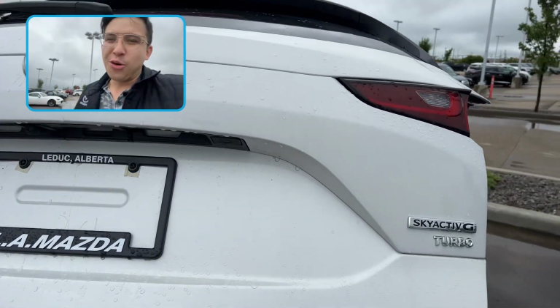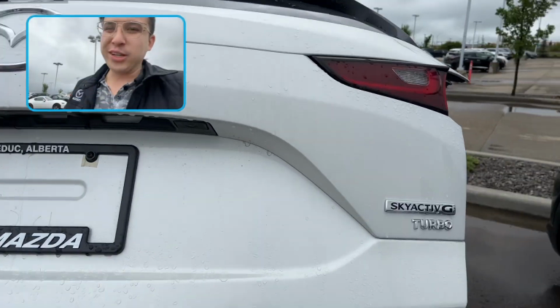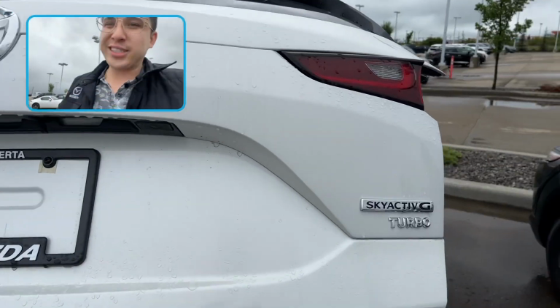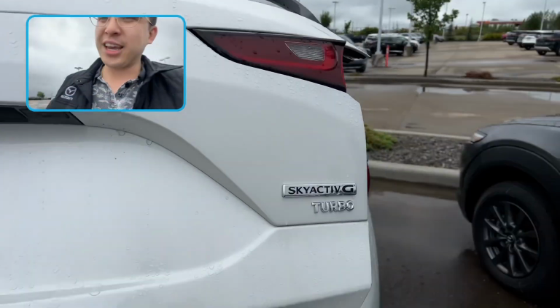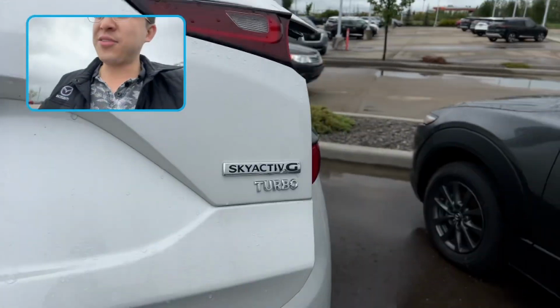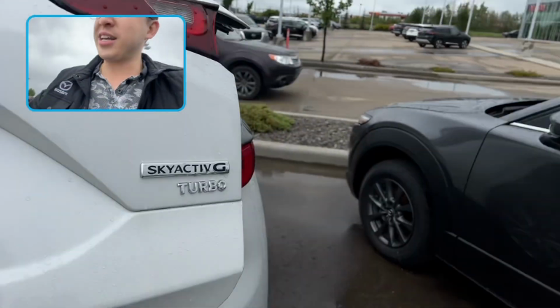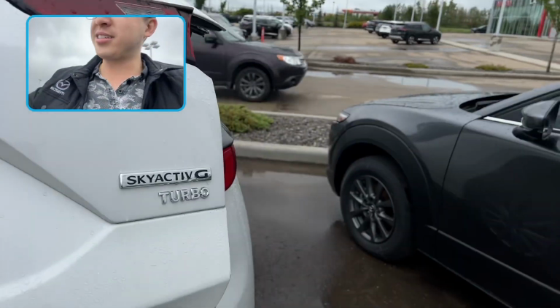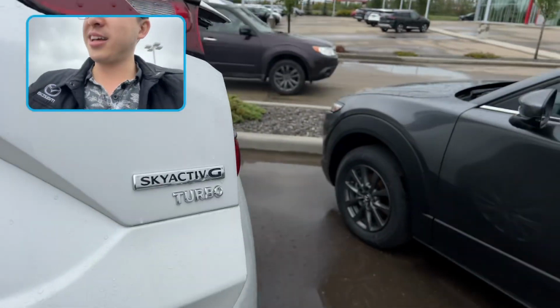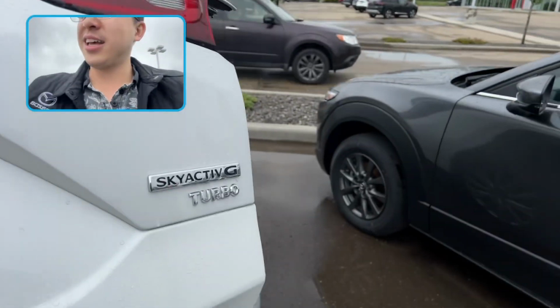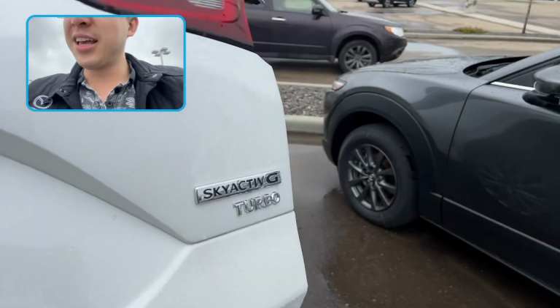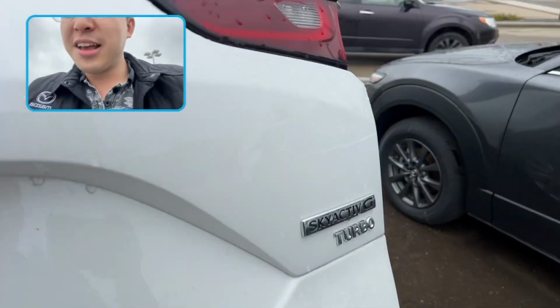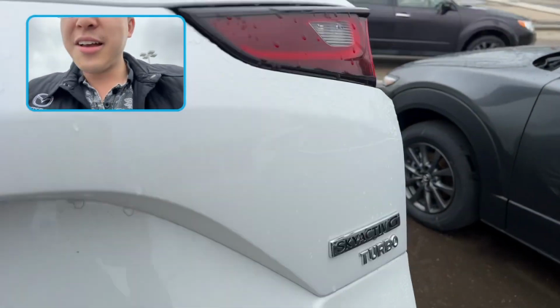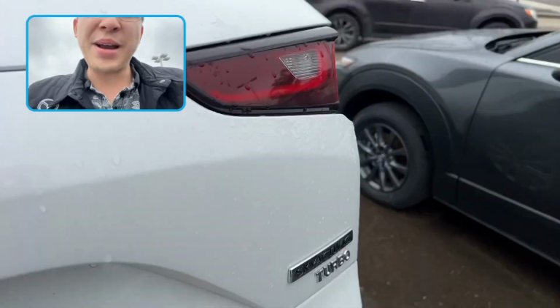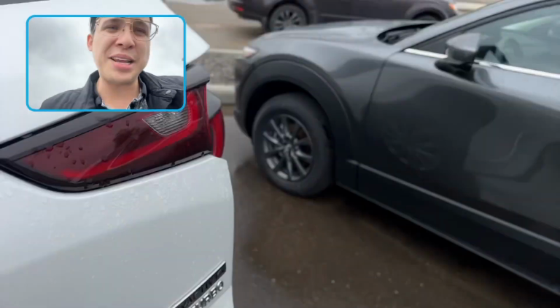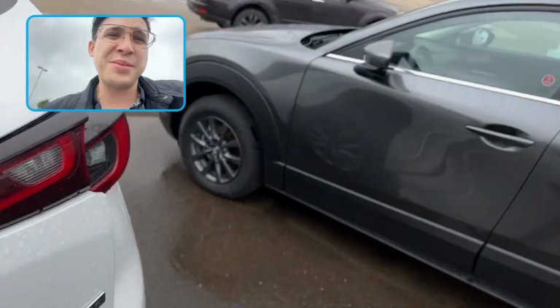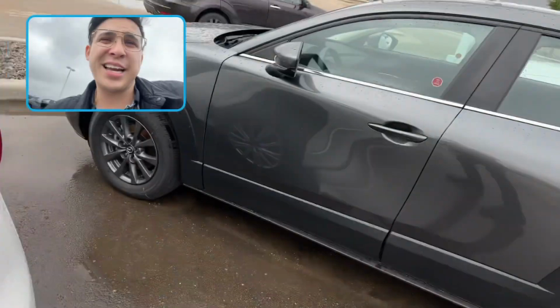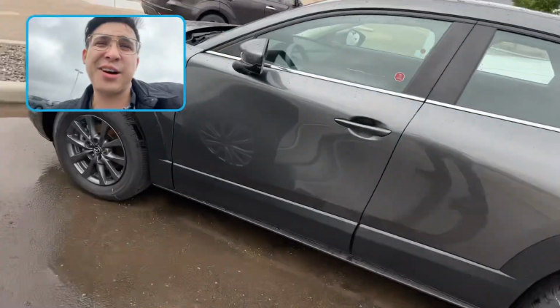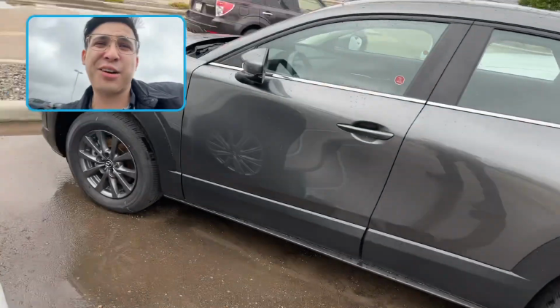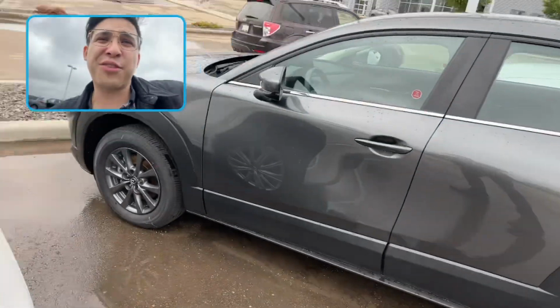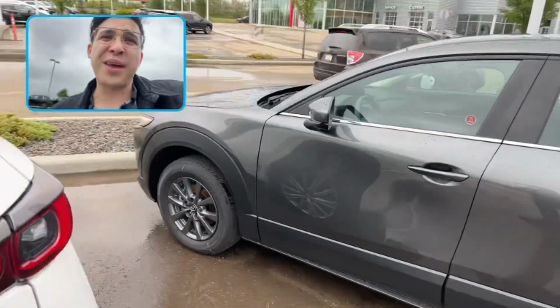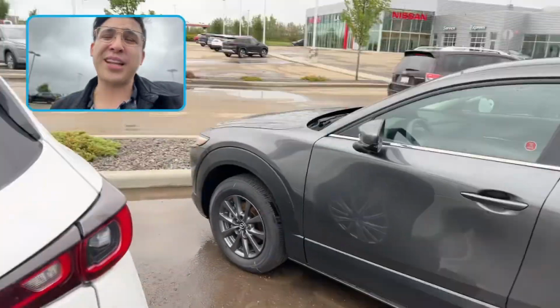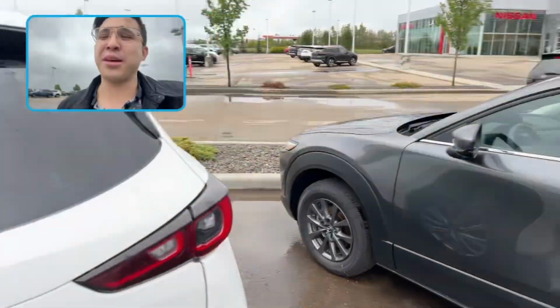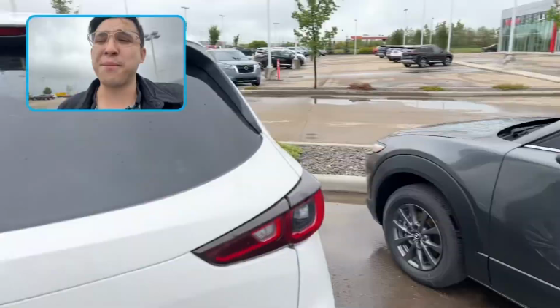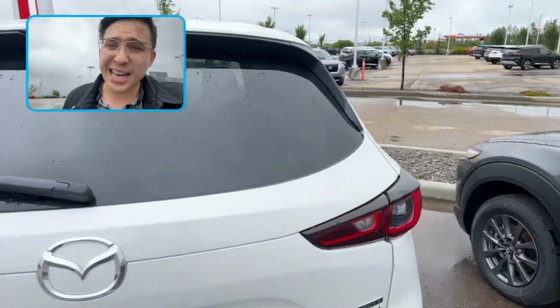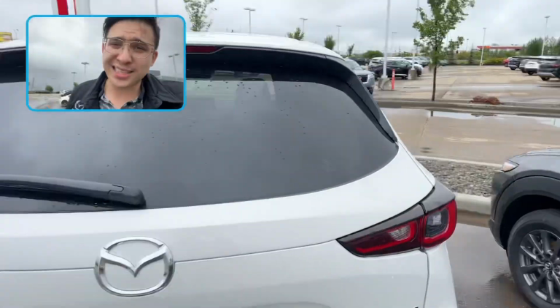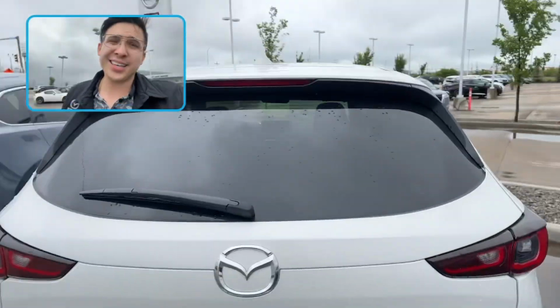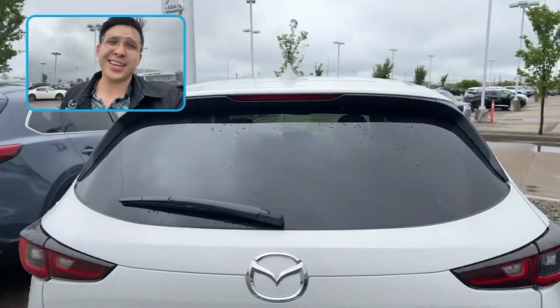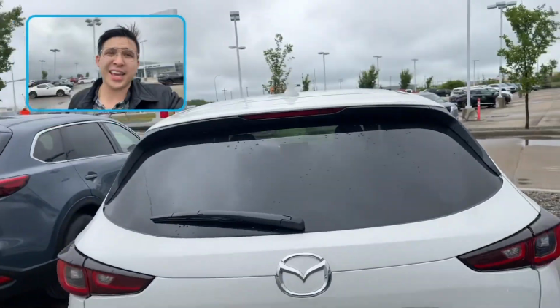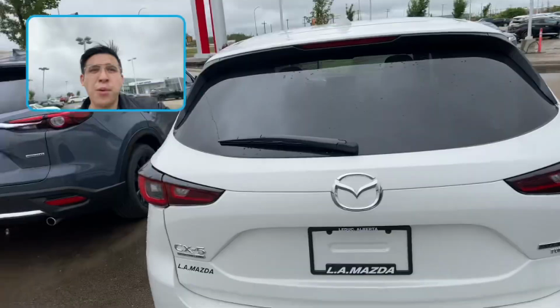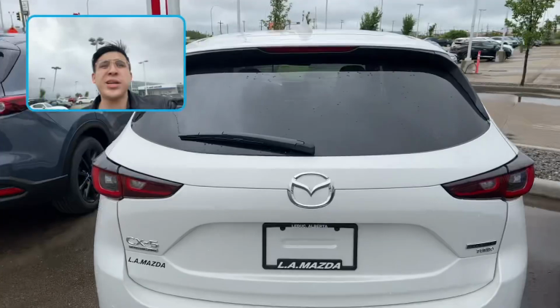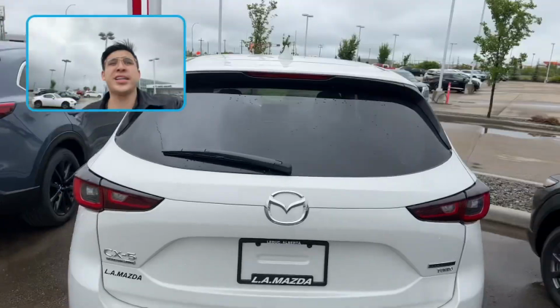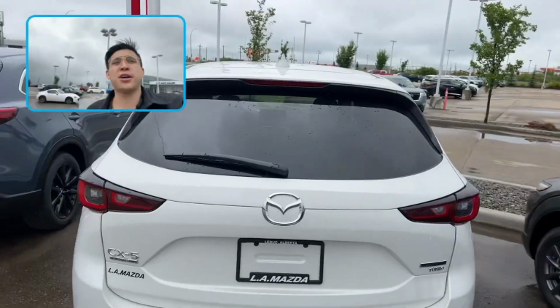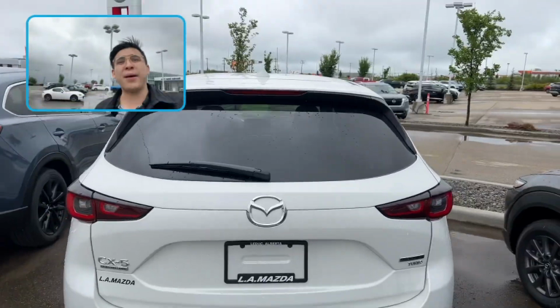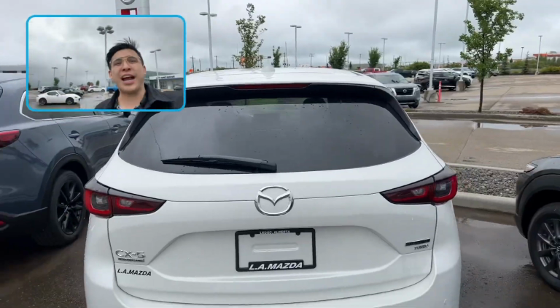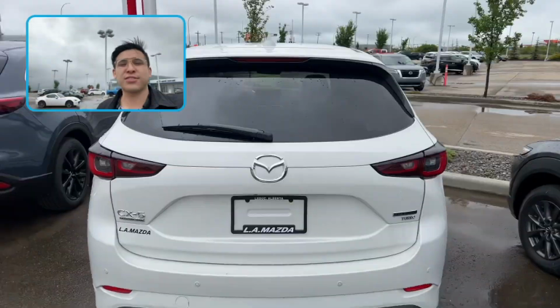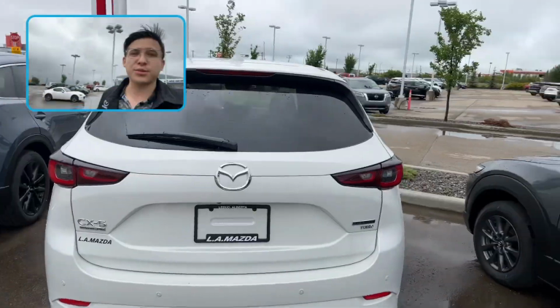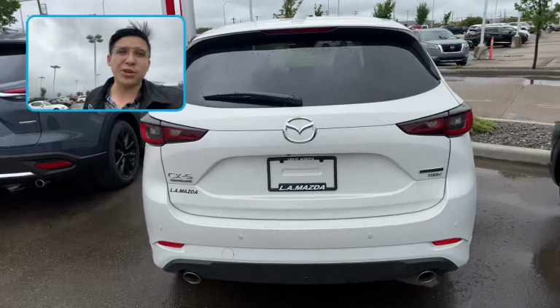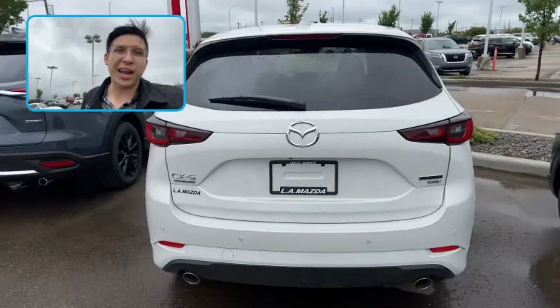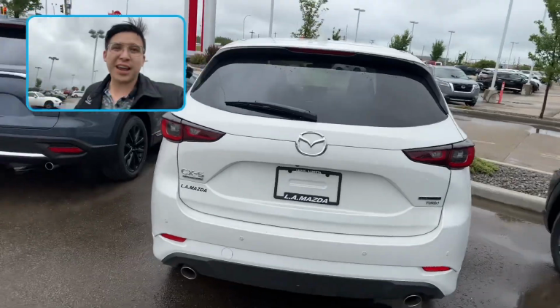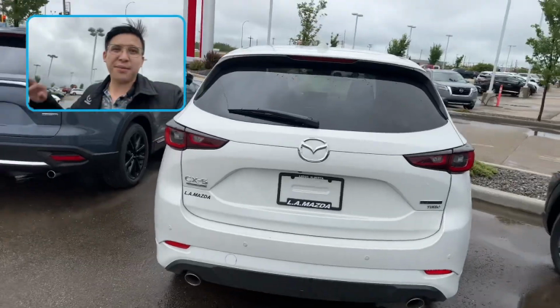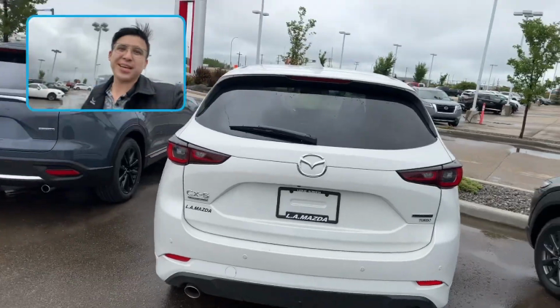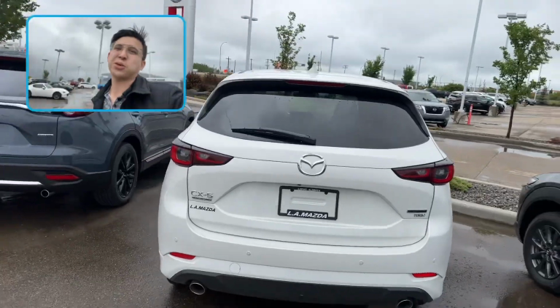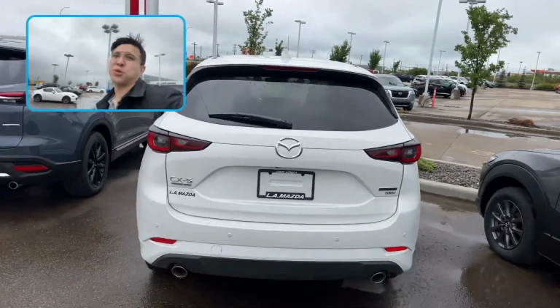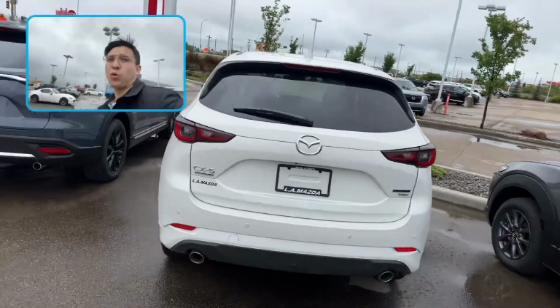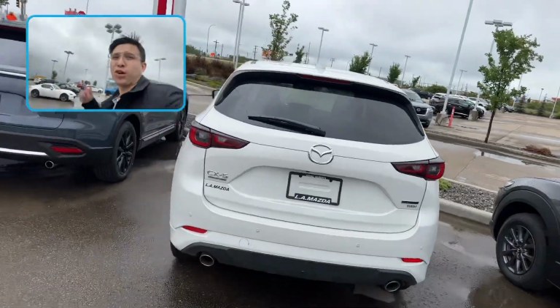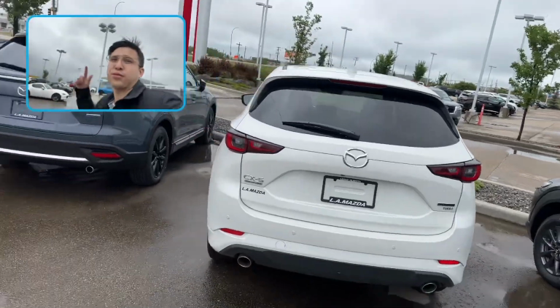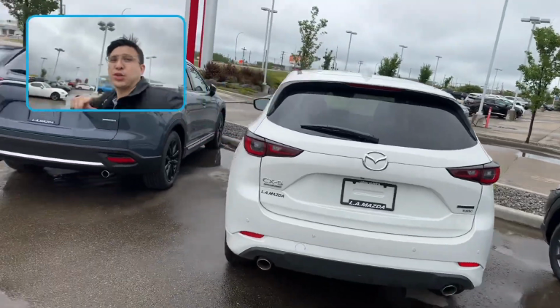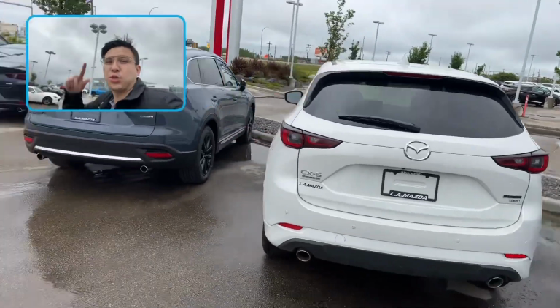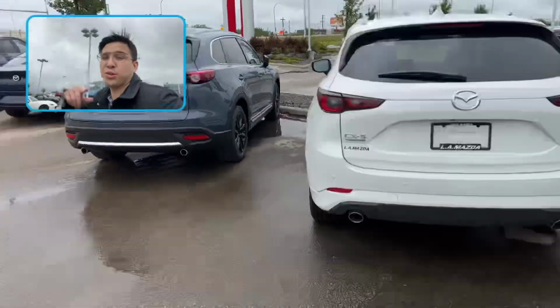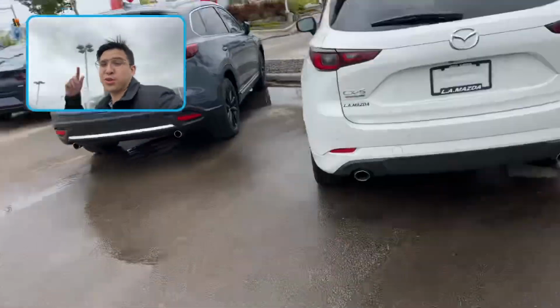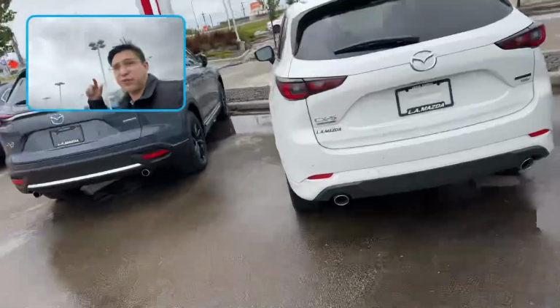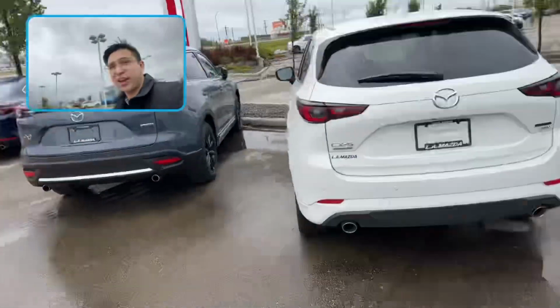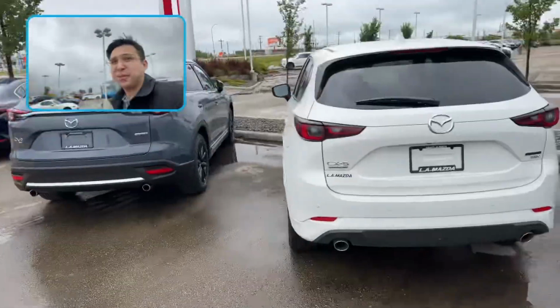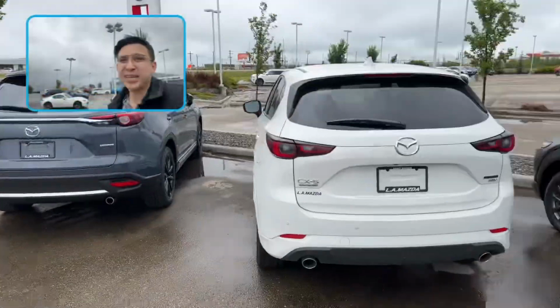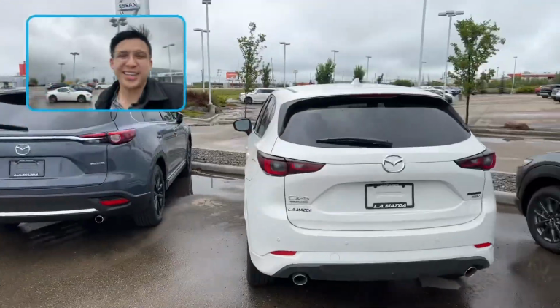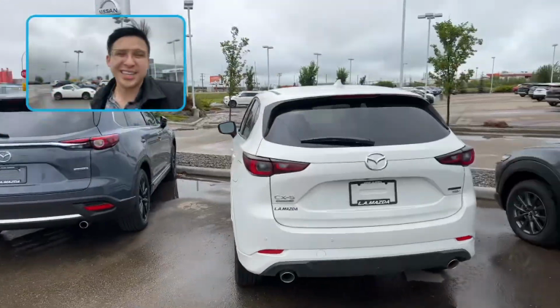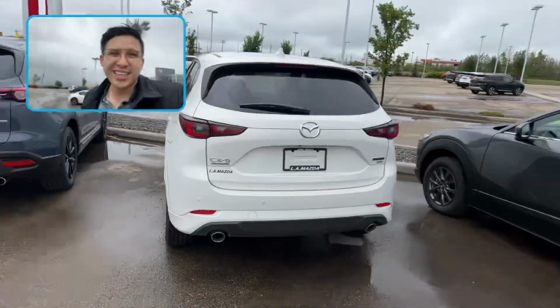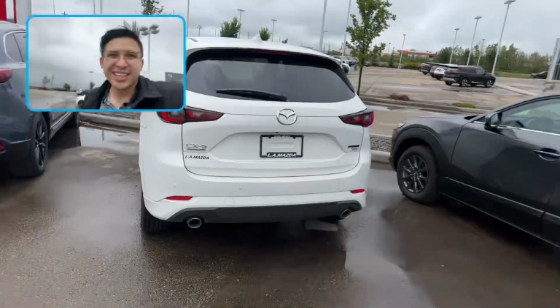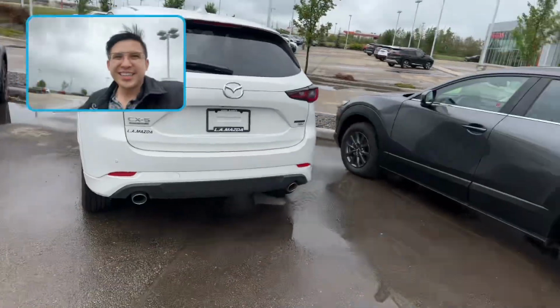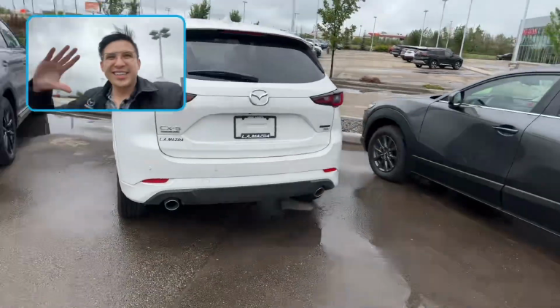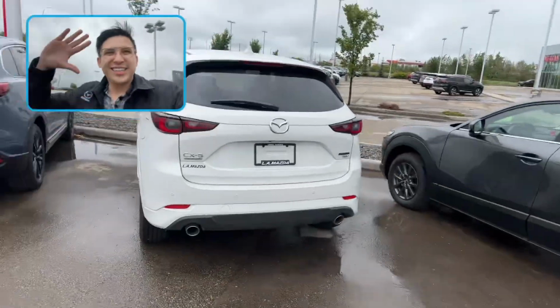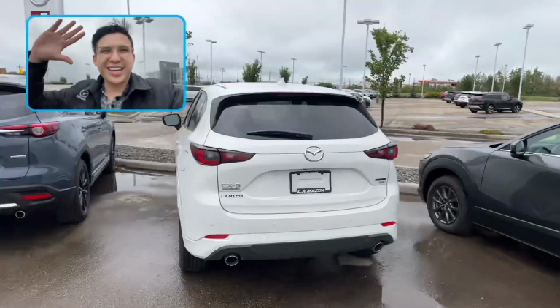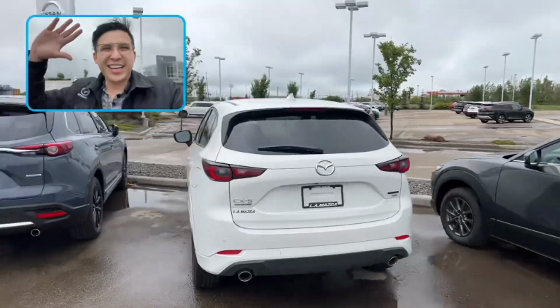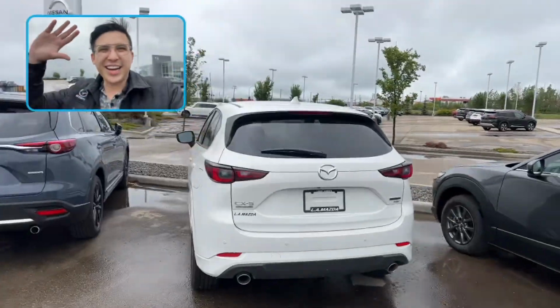Once again, Vanessa, my name is Eric from LA Mazda. Can't wait to hear back from you and make something work for you and your family. Take care.